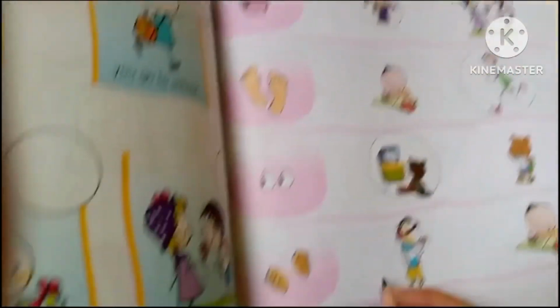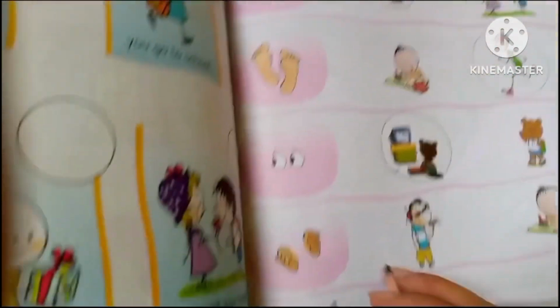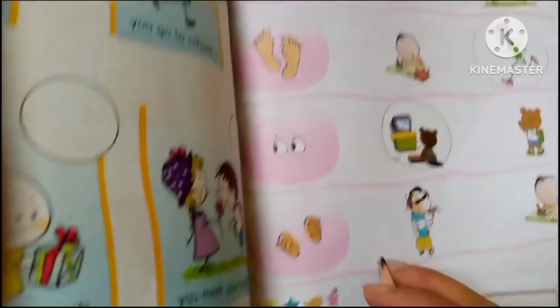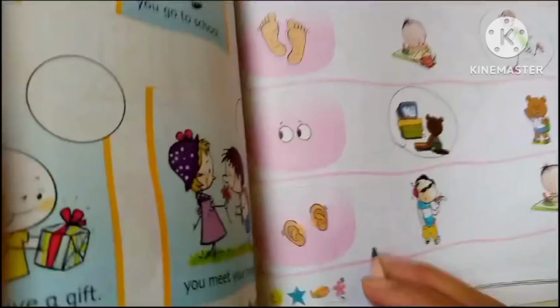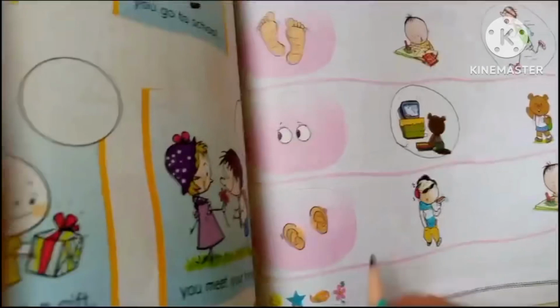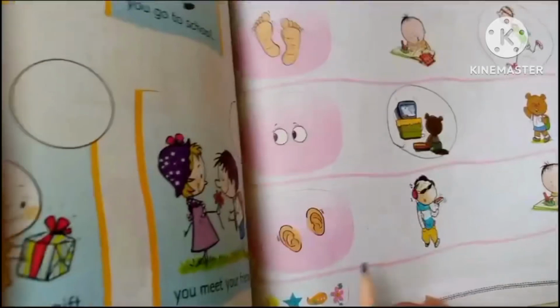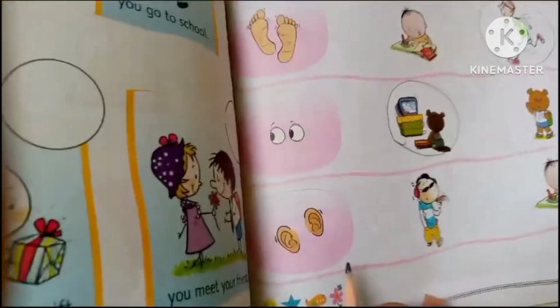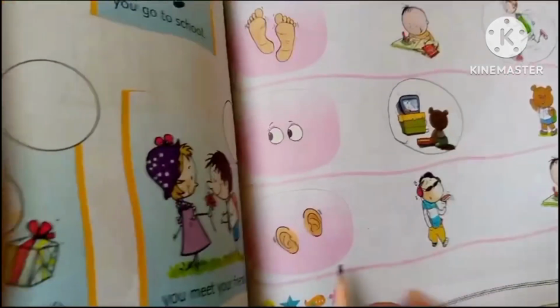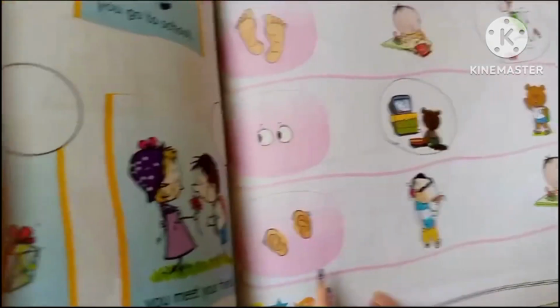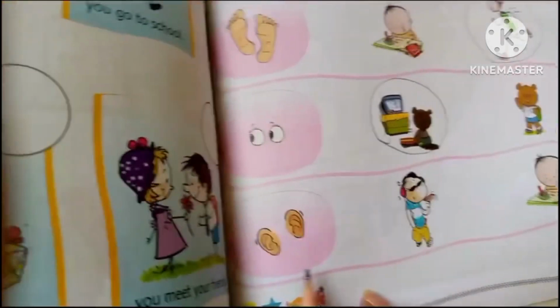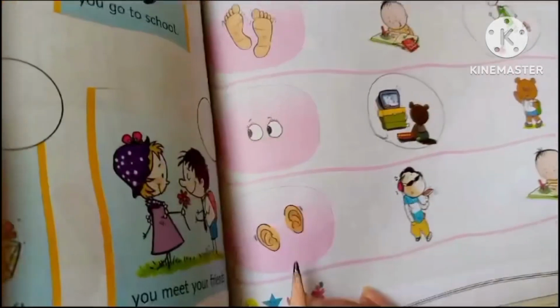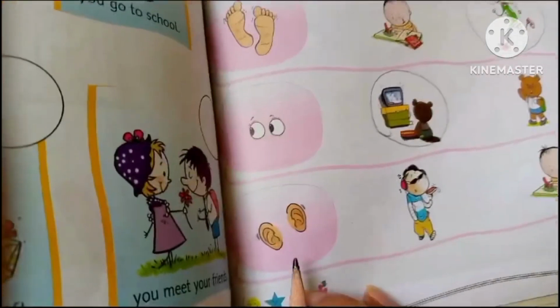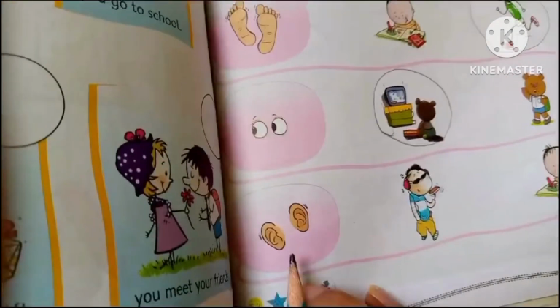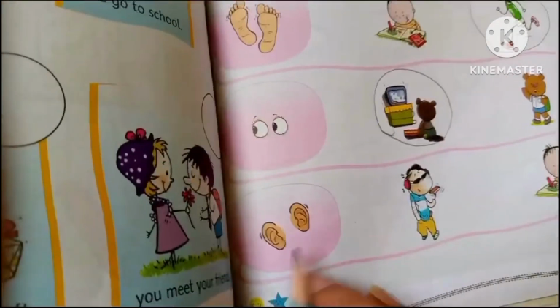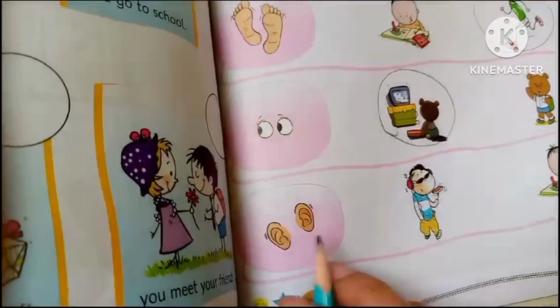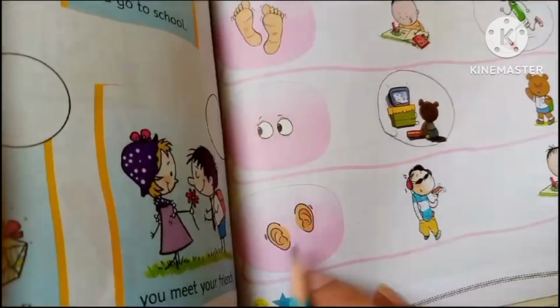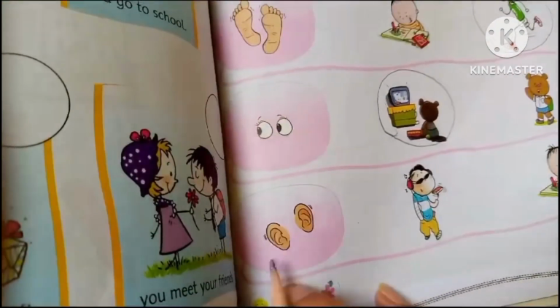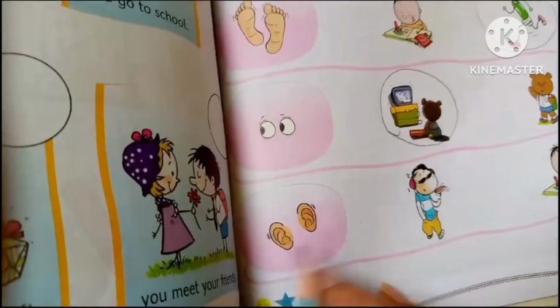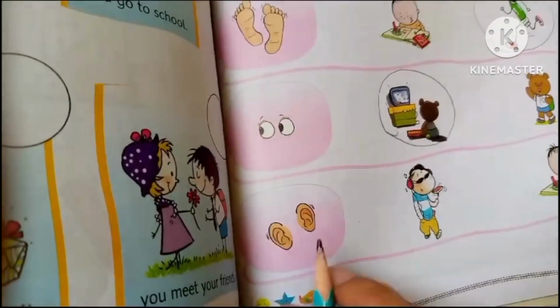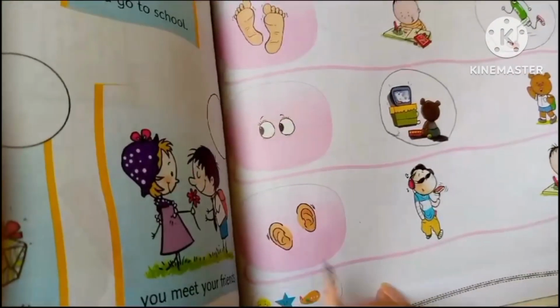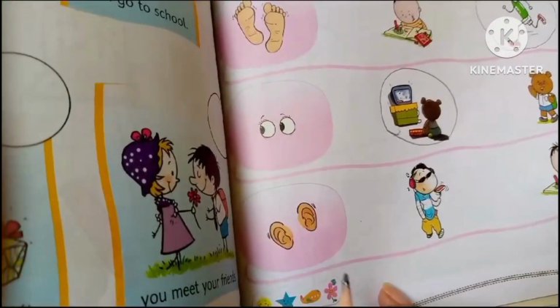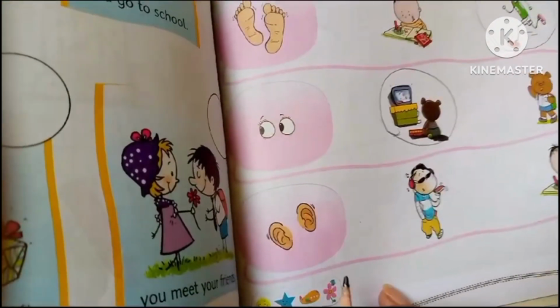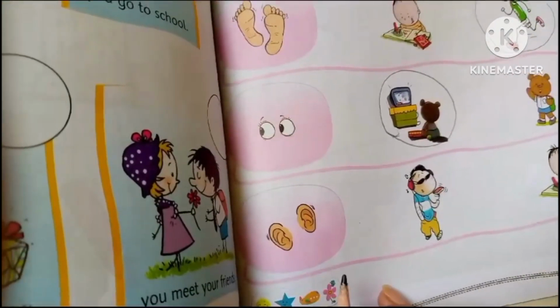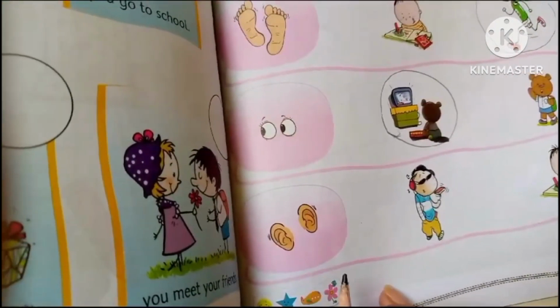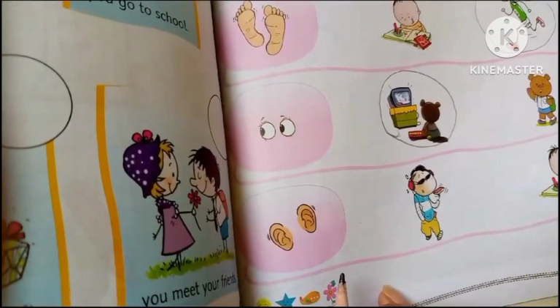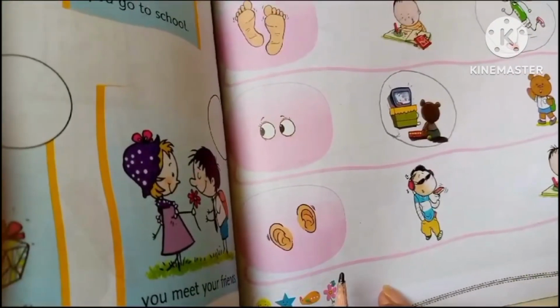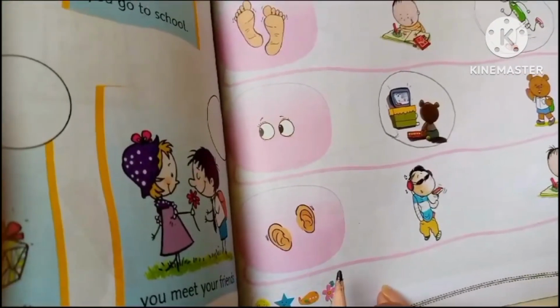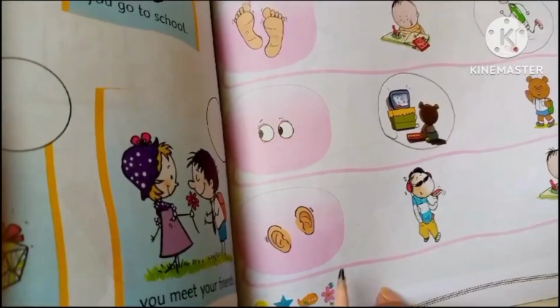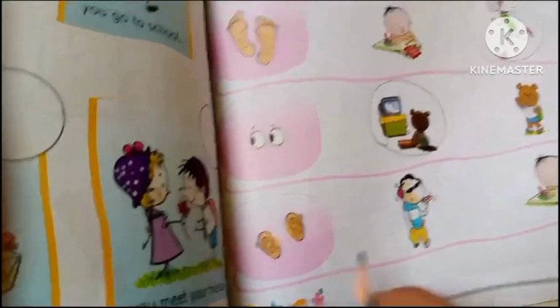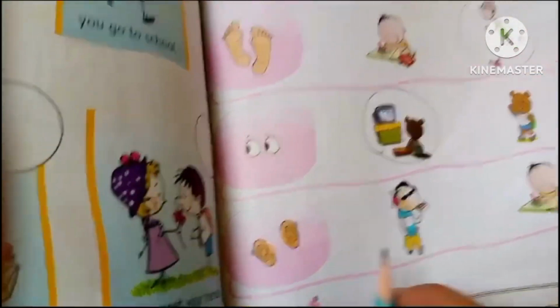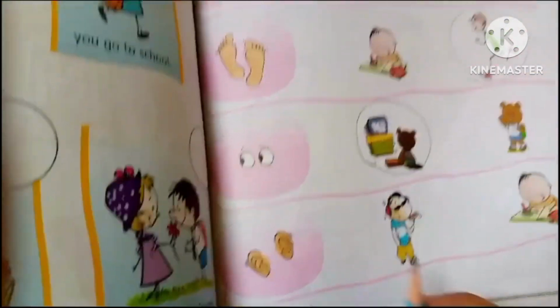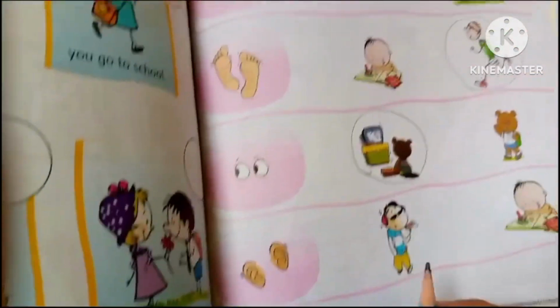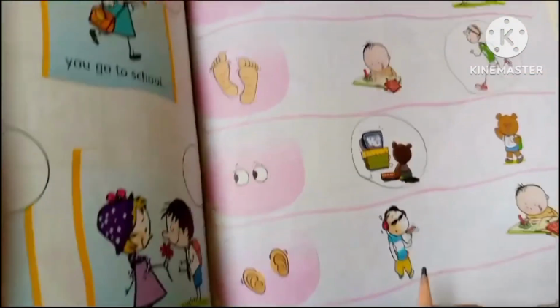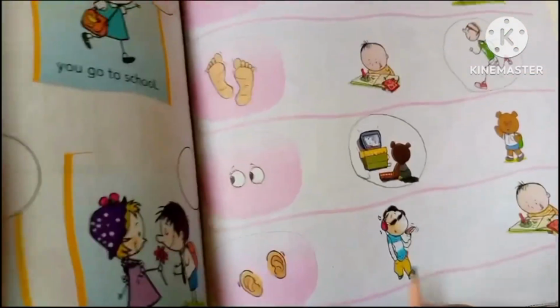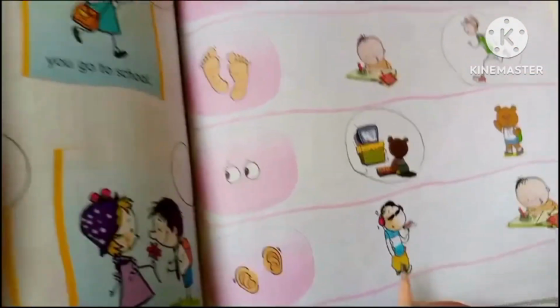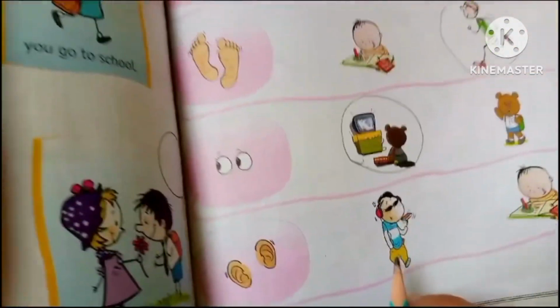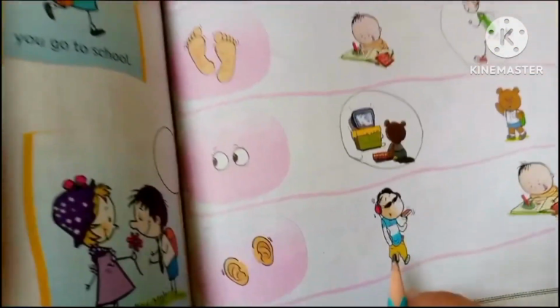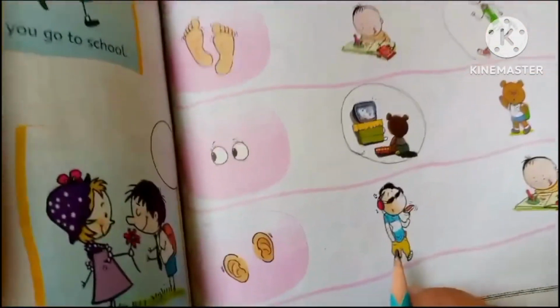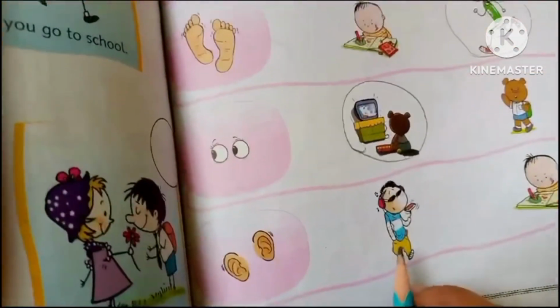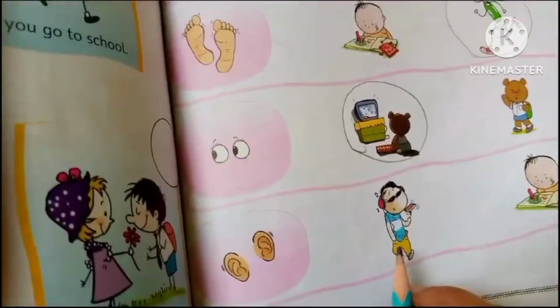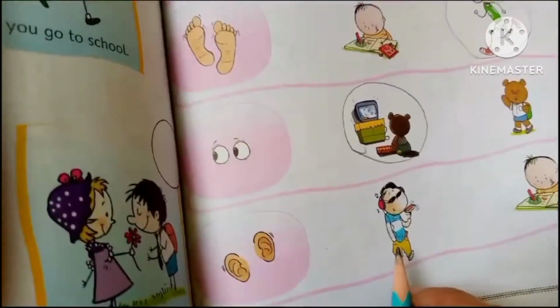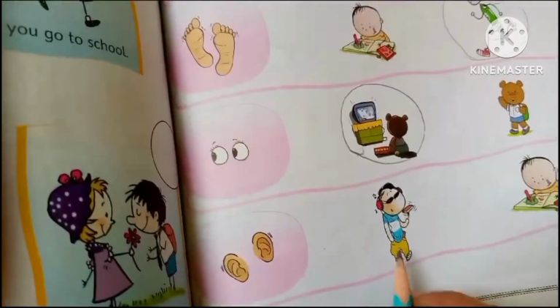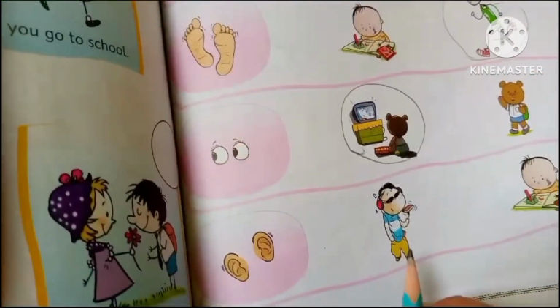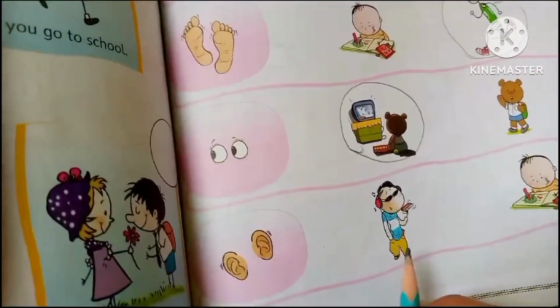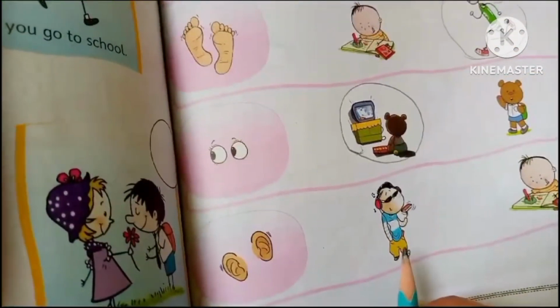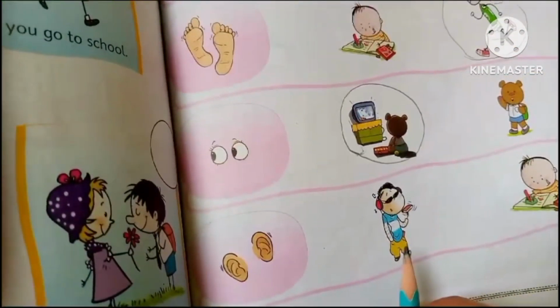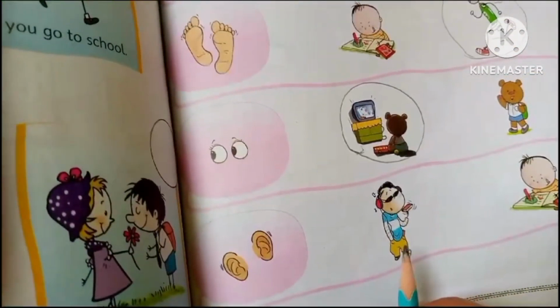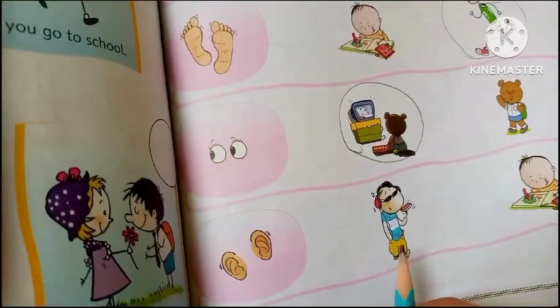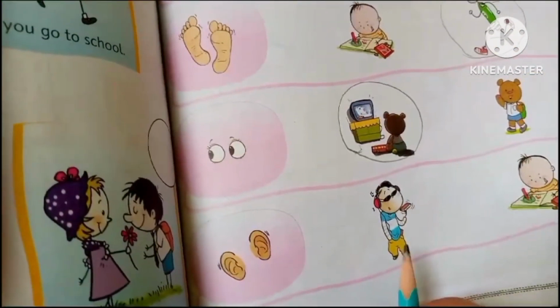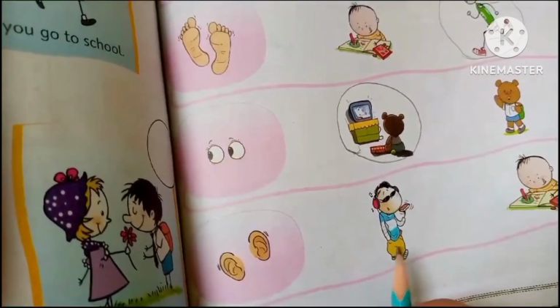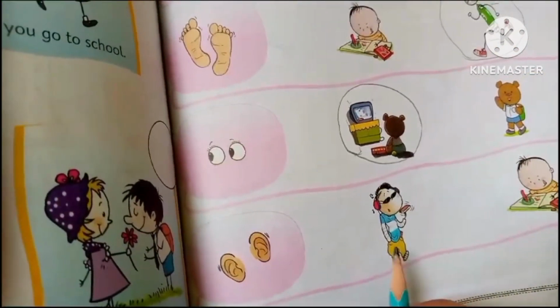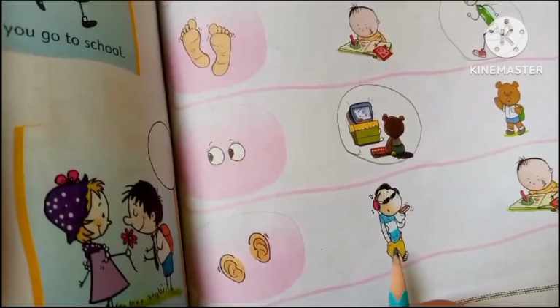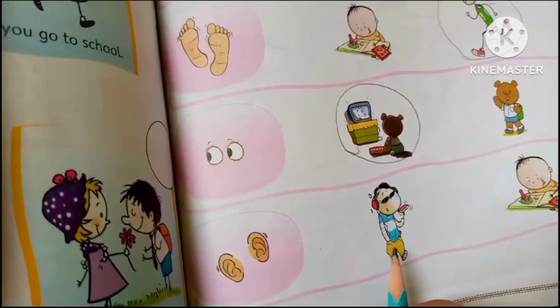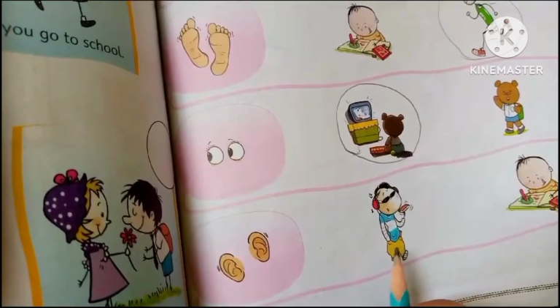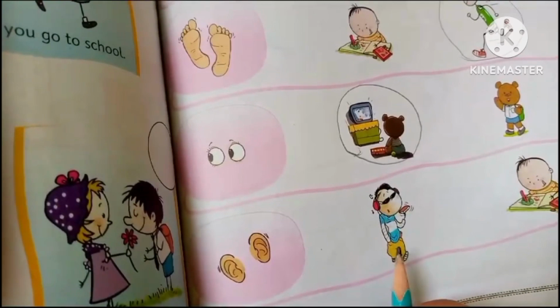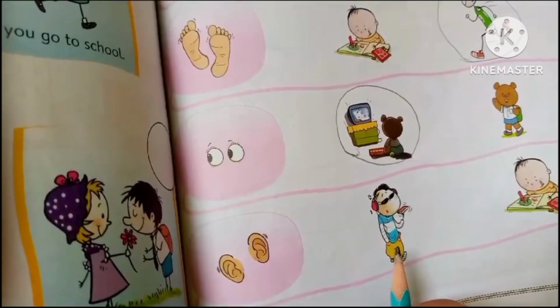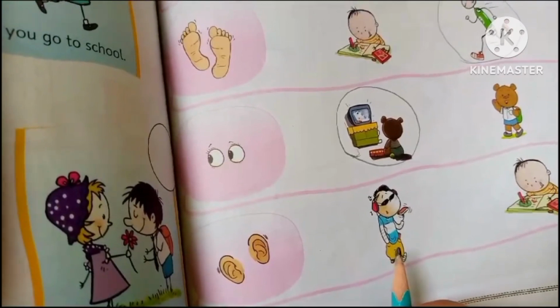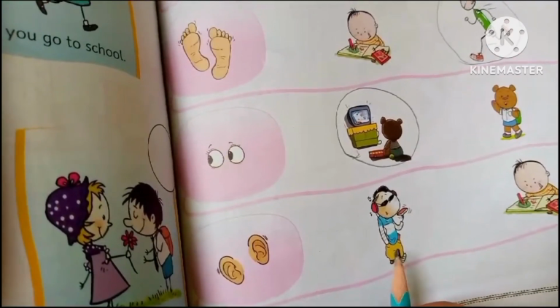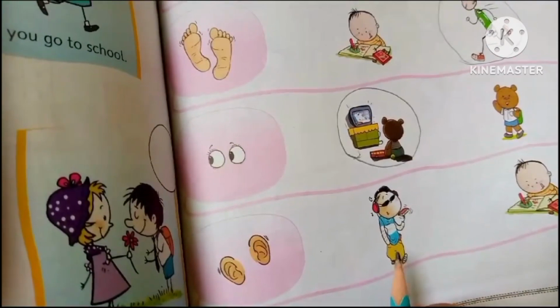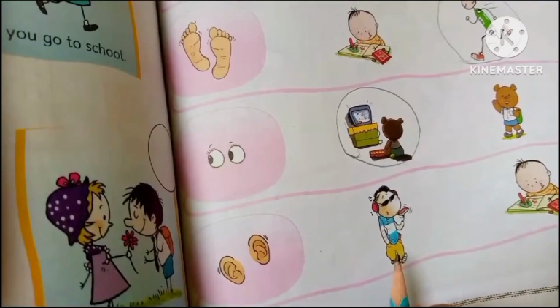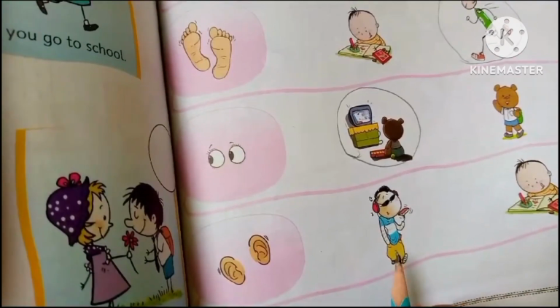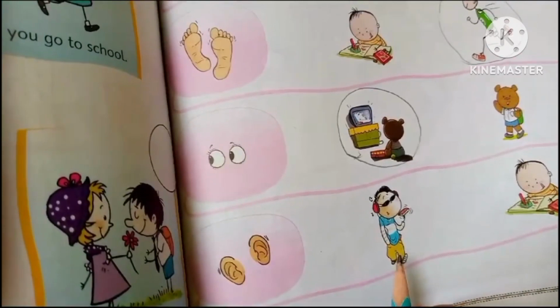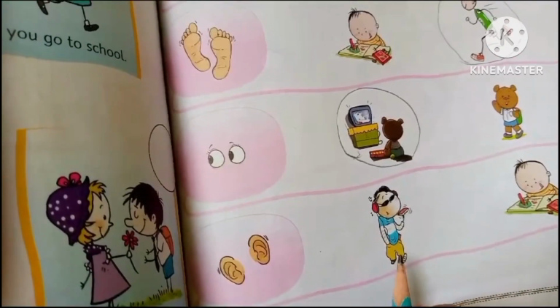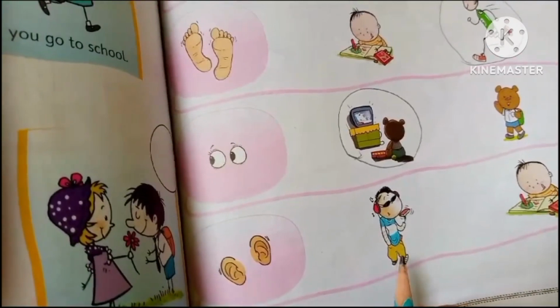Now these are two ears. What is he doing? He is listening to something.